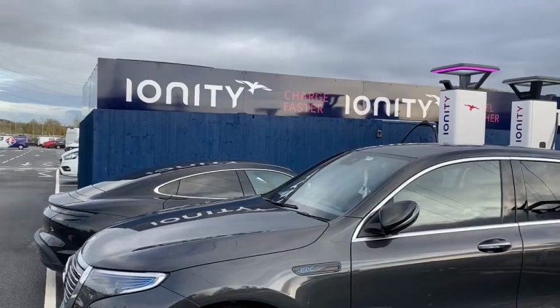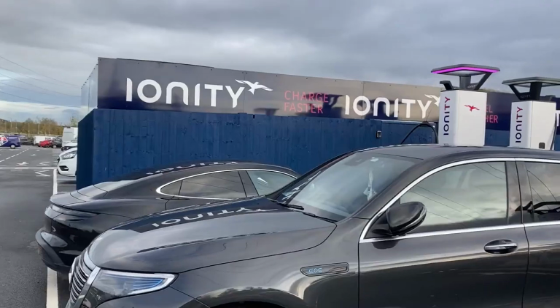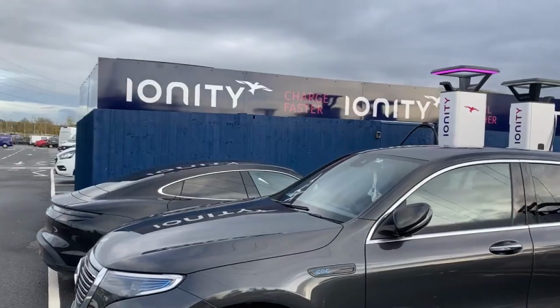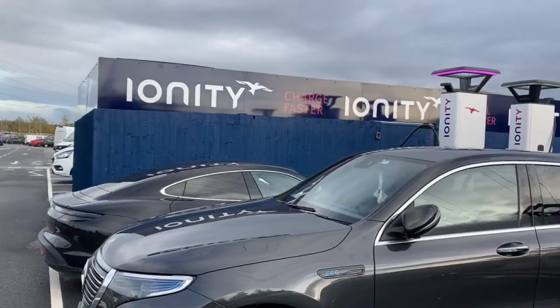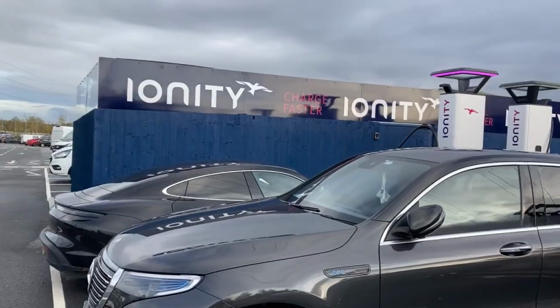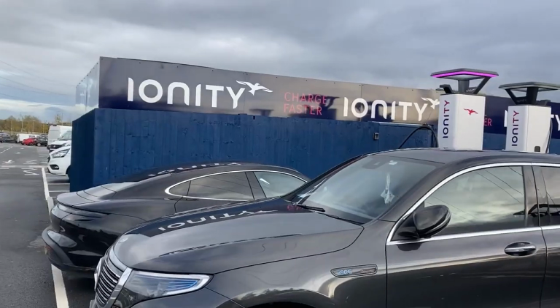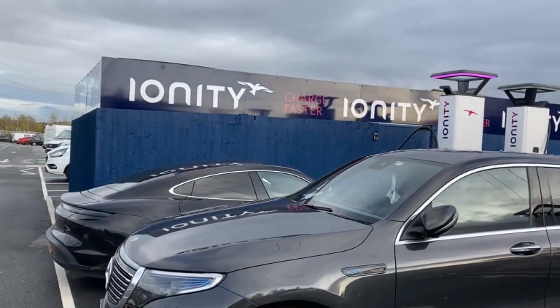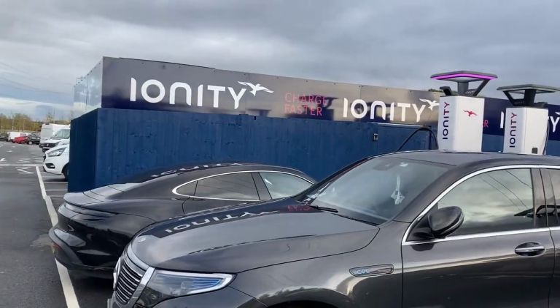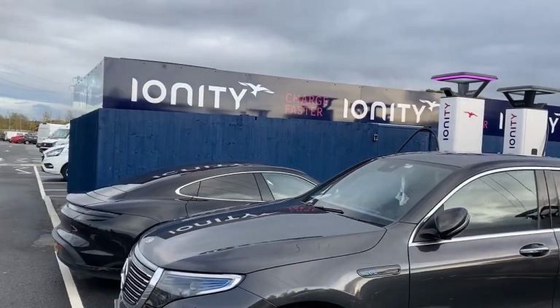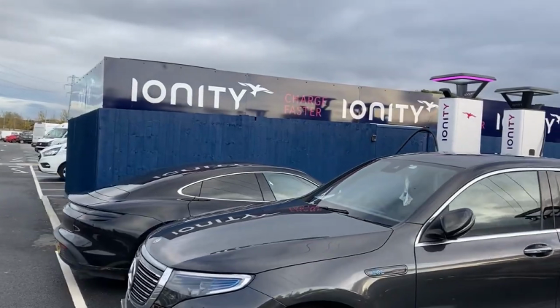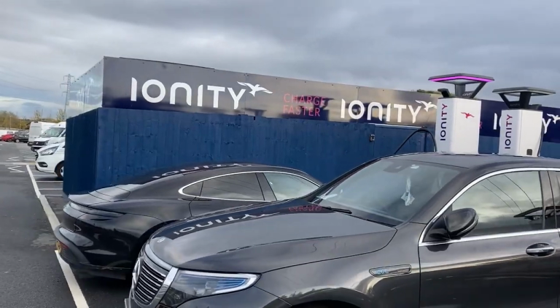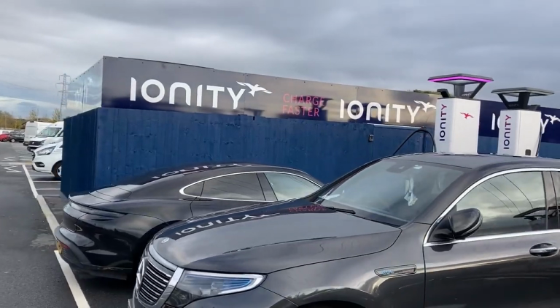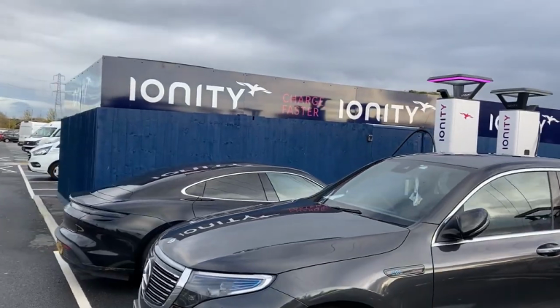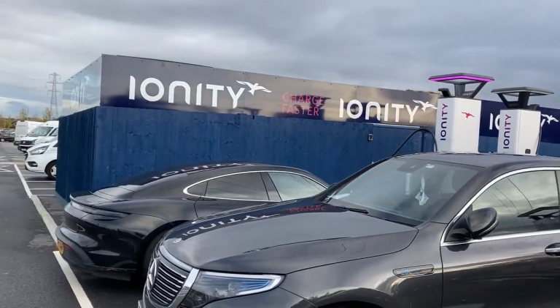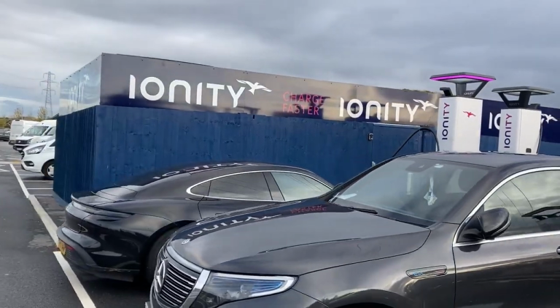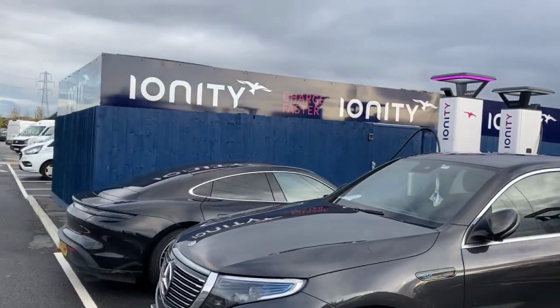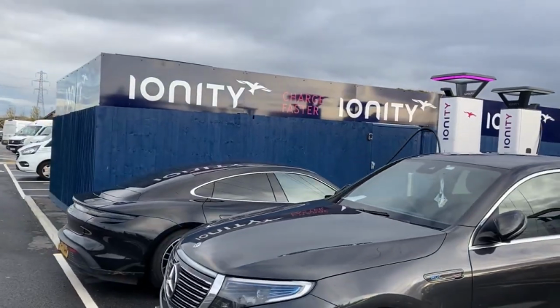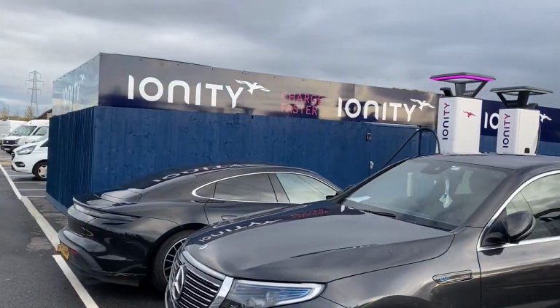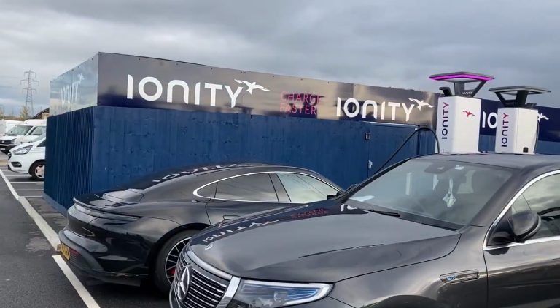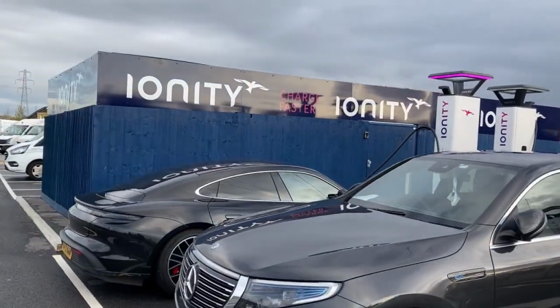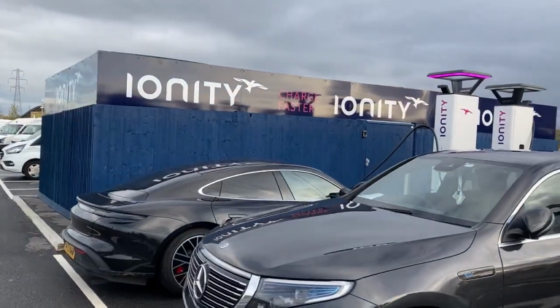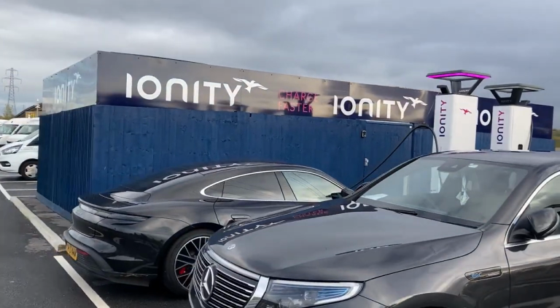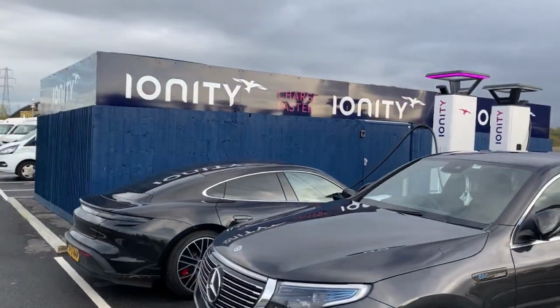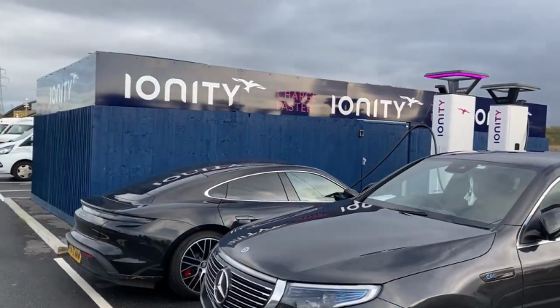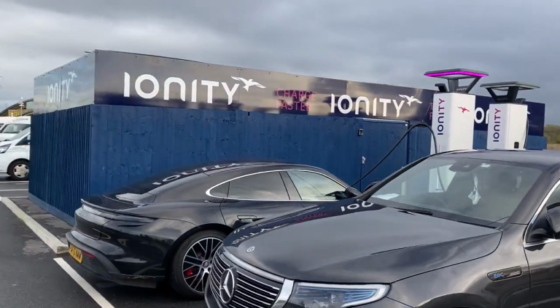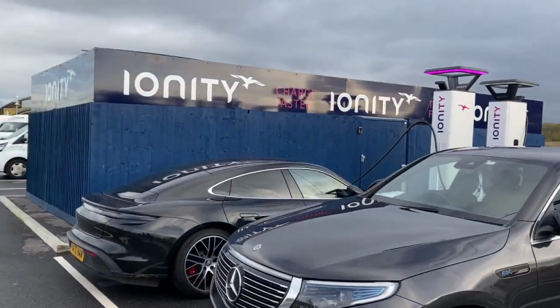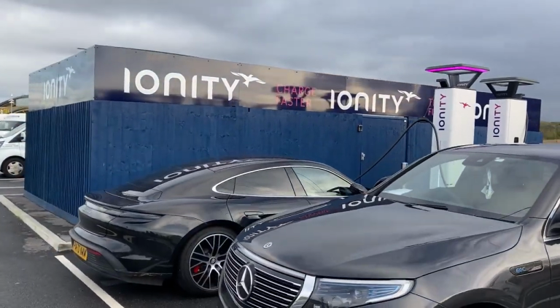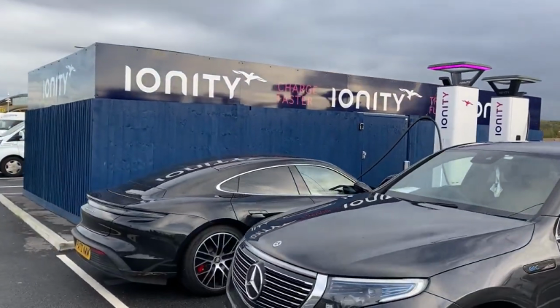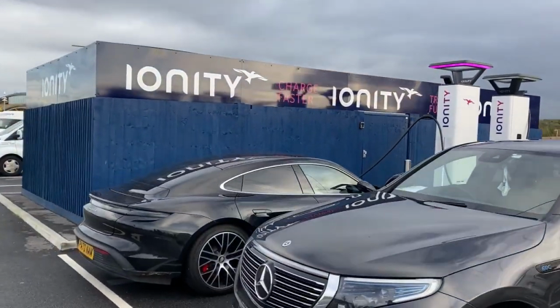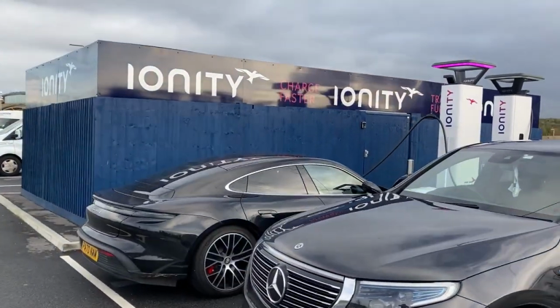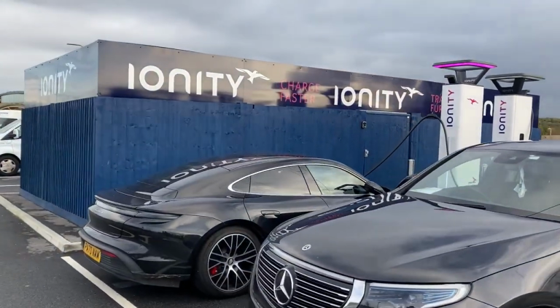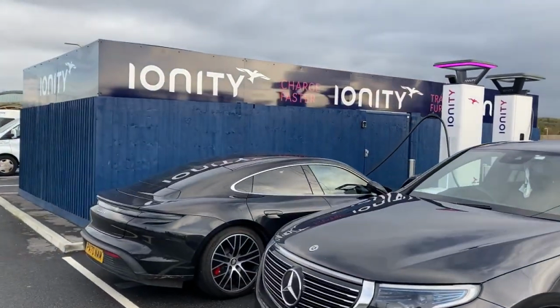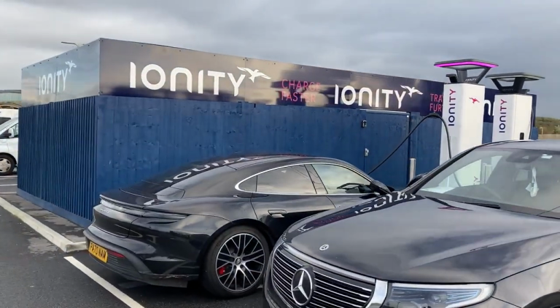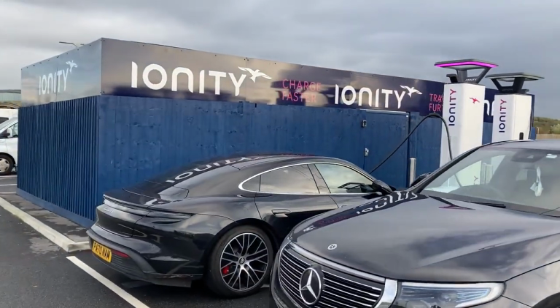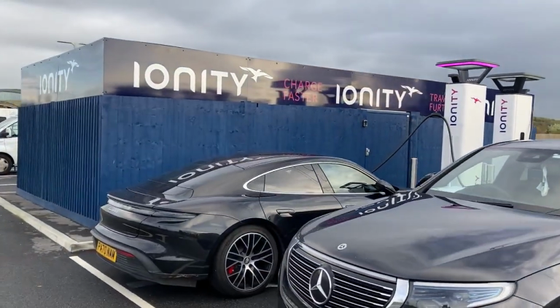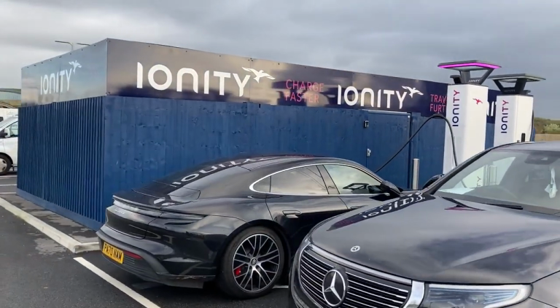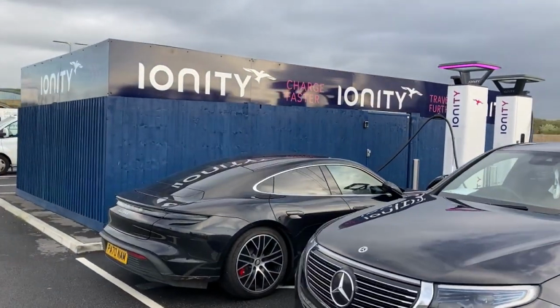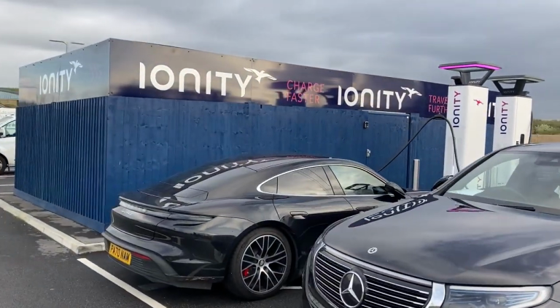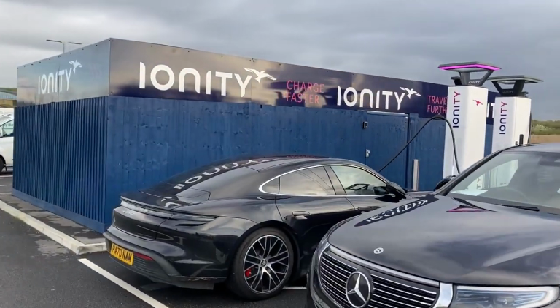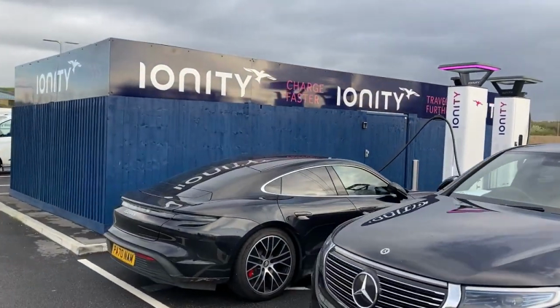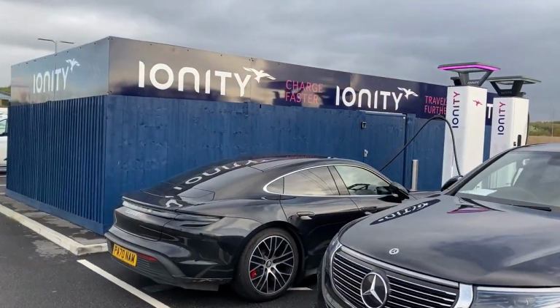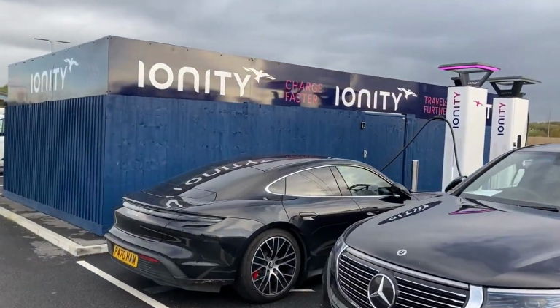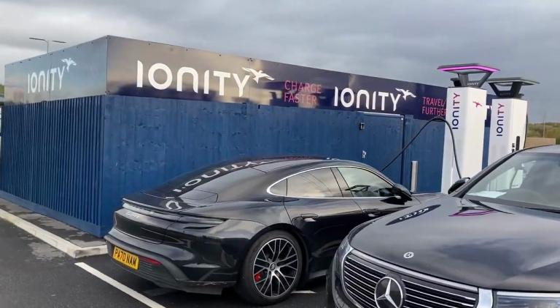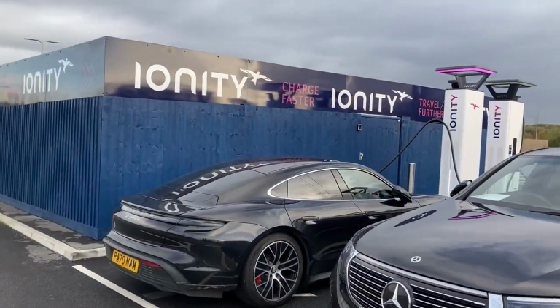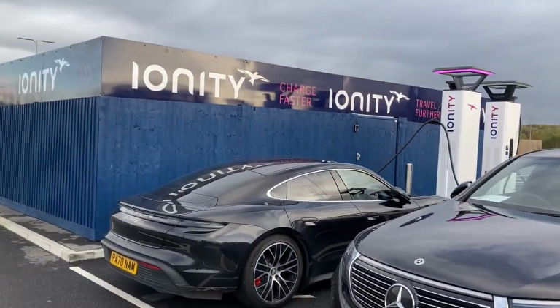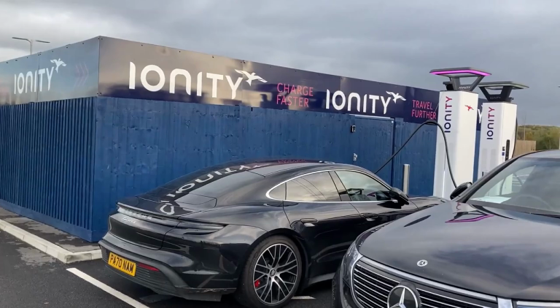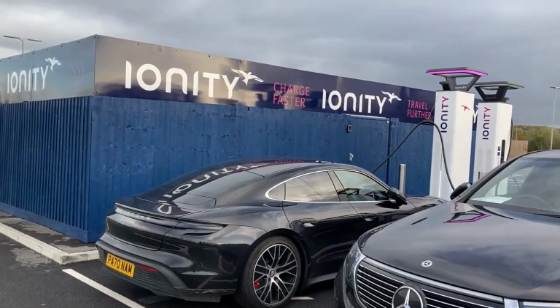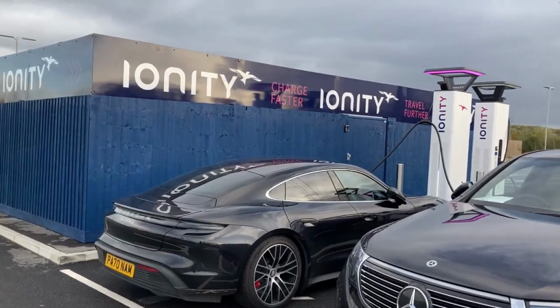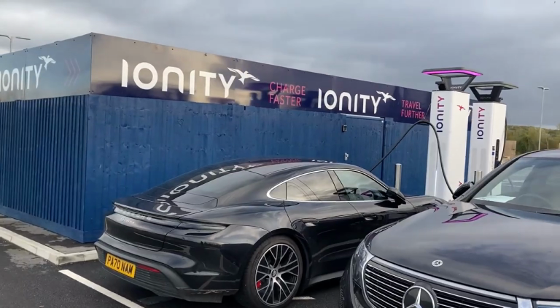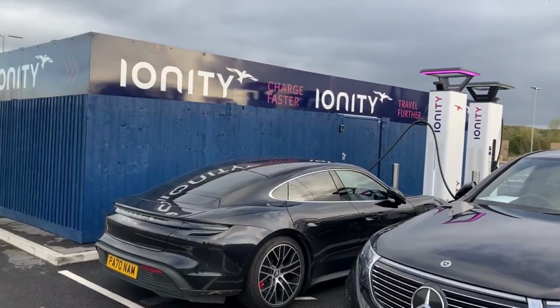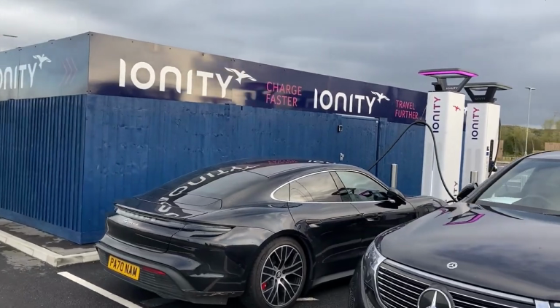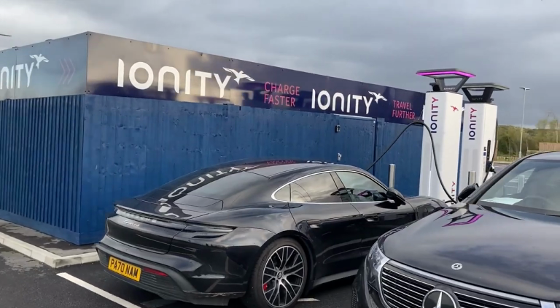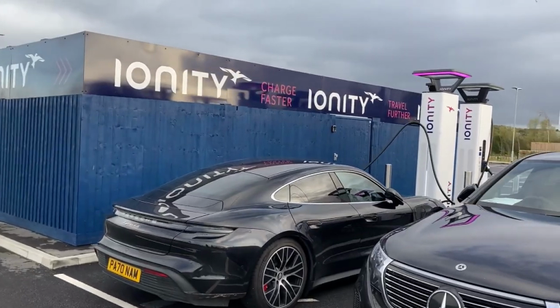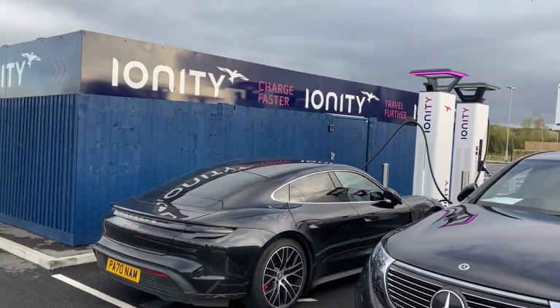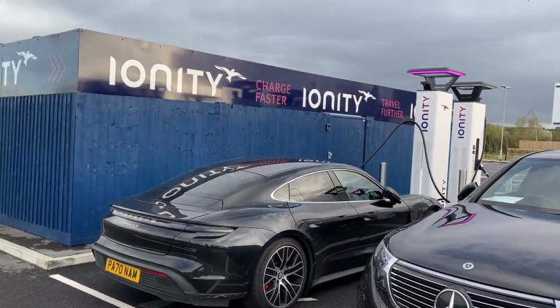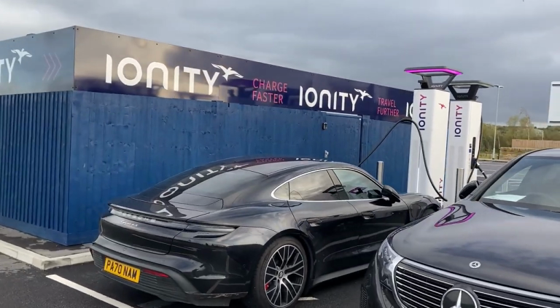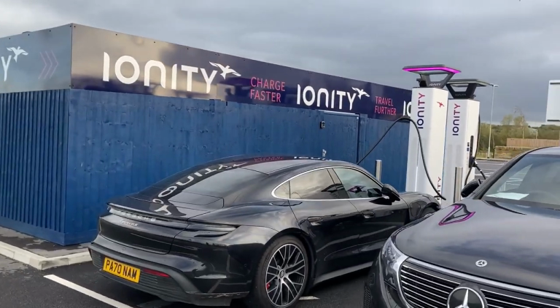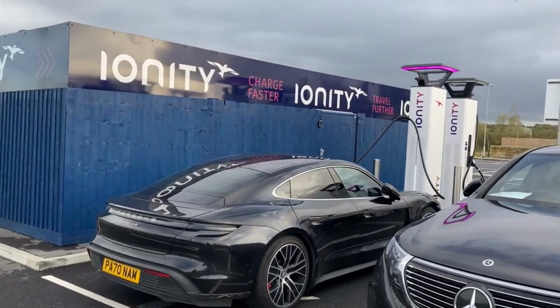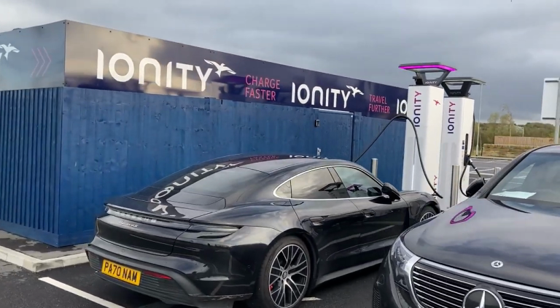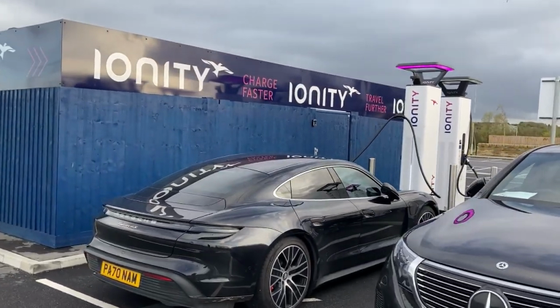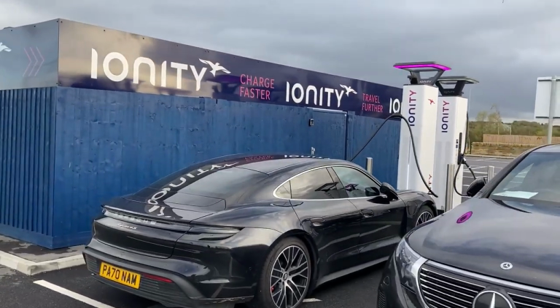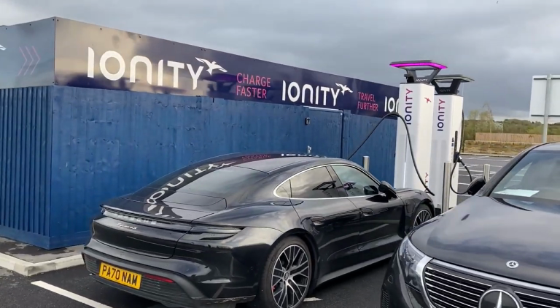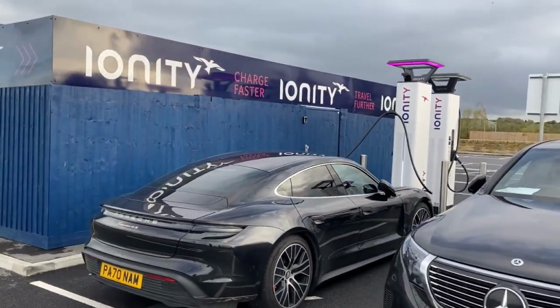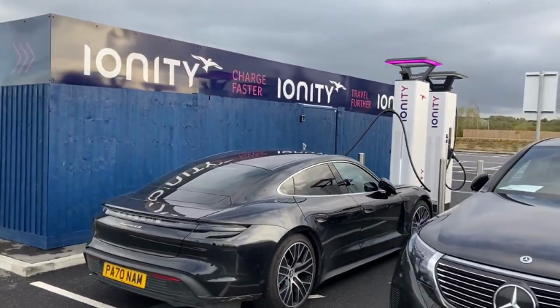Also funny that it reads 'charge faster' and this Taycan is doing 60 kilowatt at 30 percent.